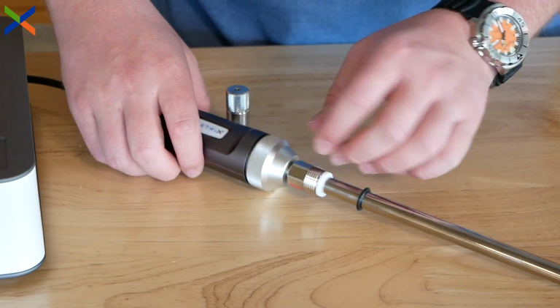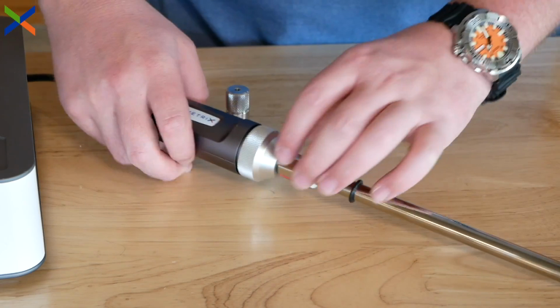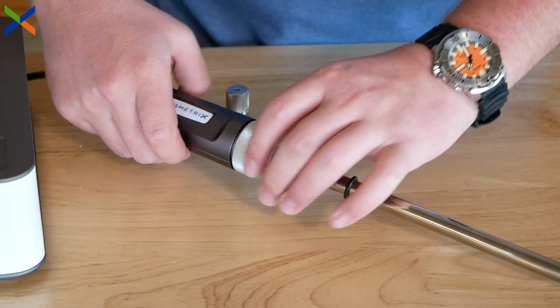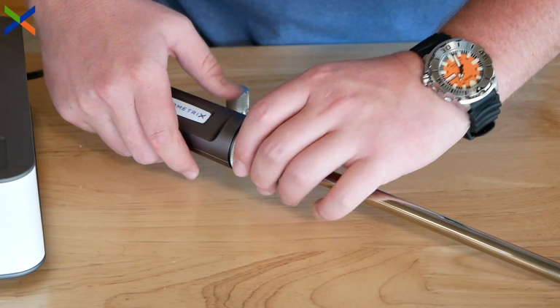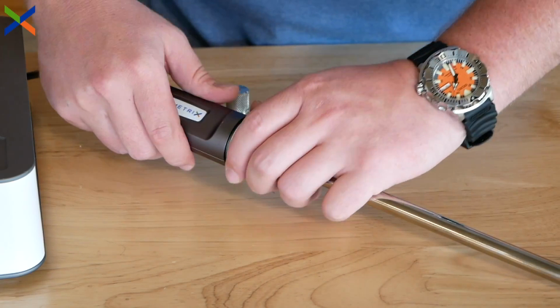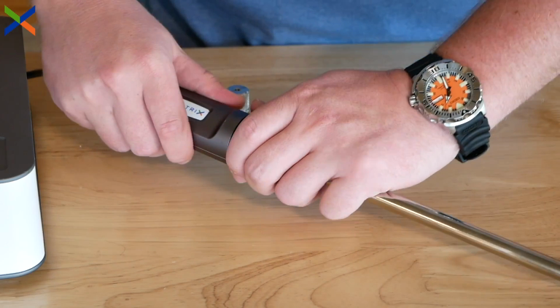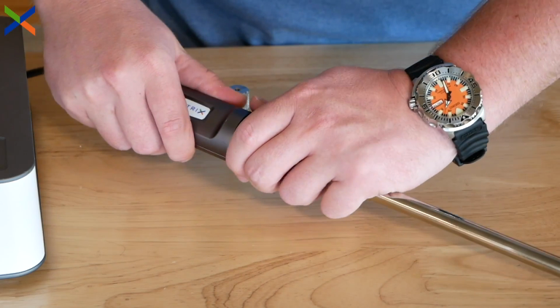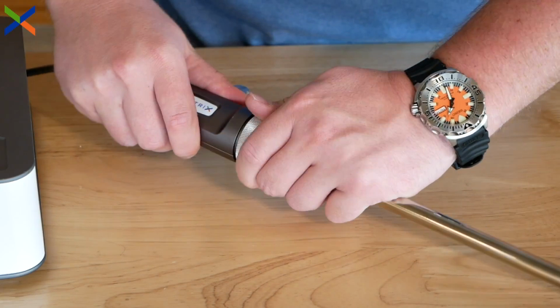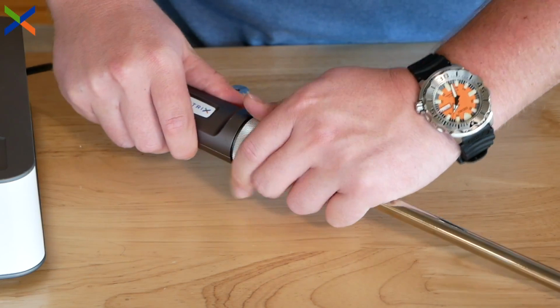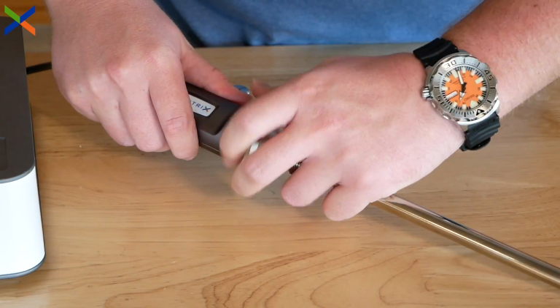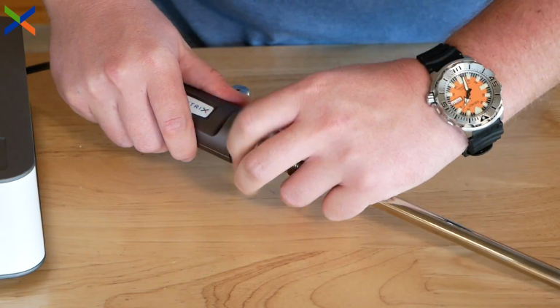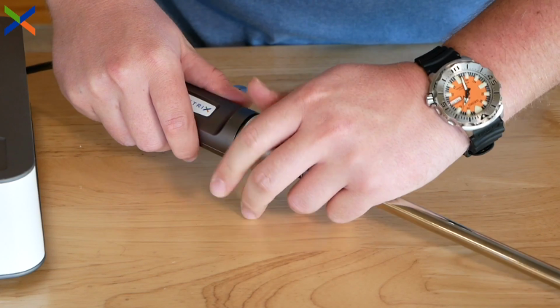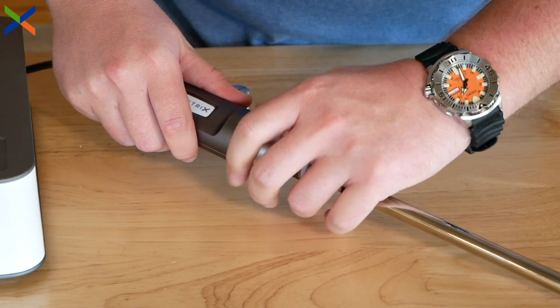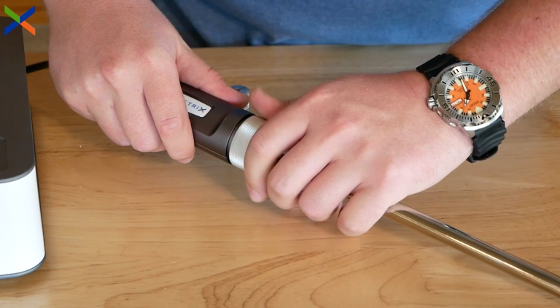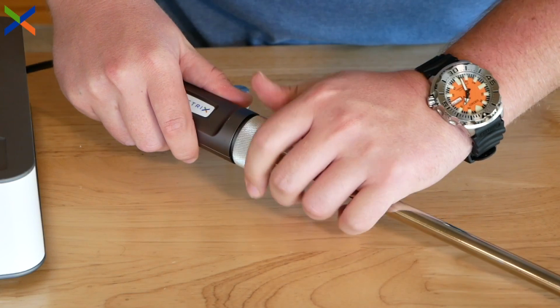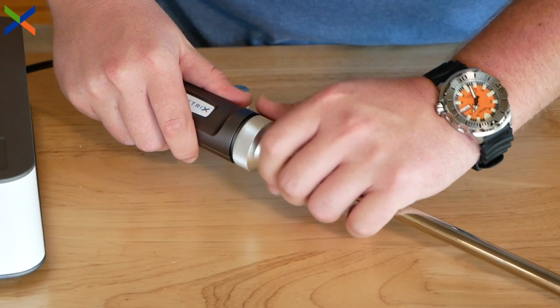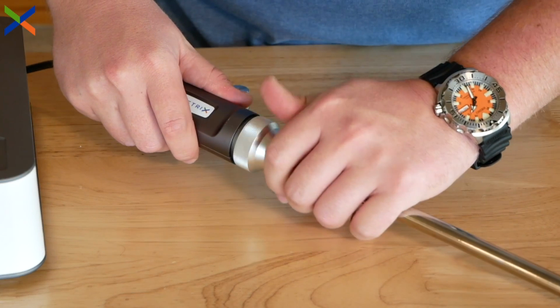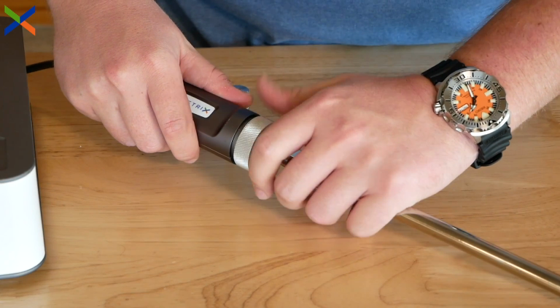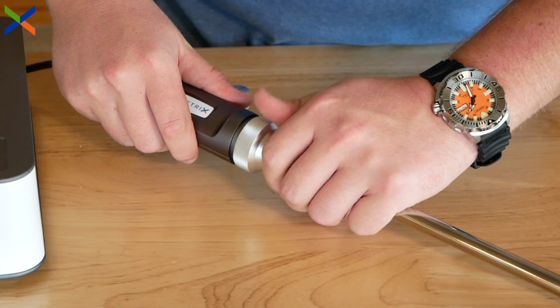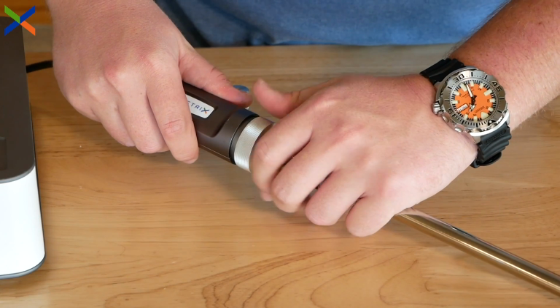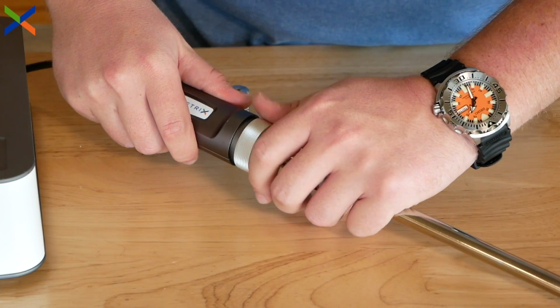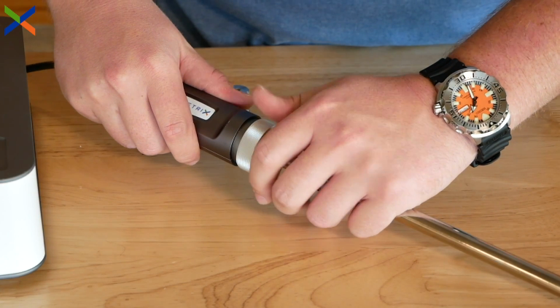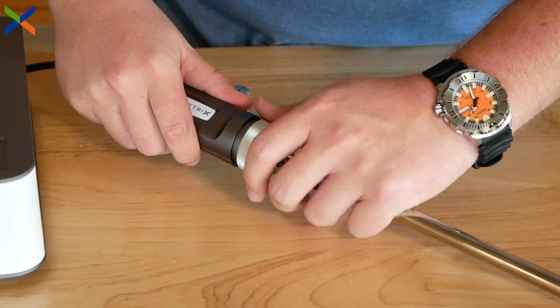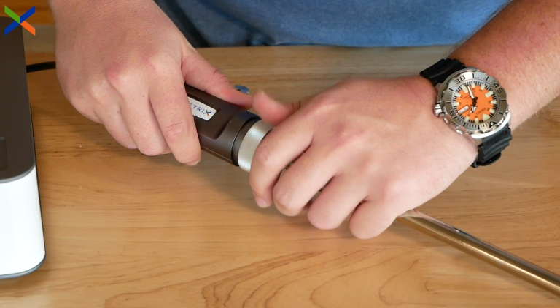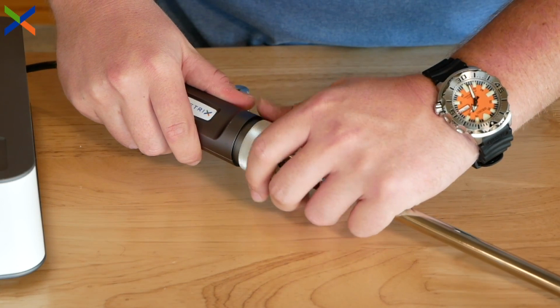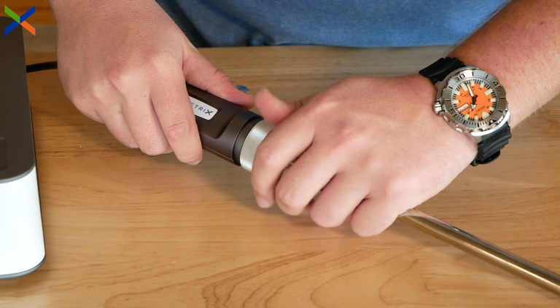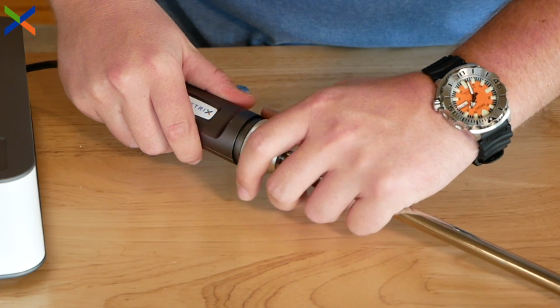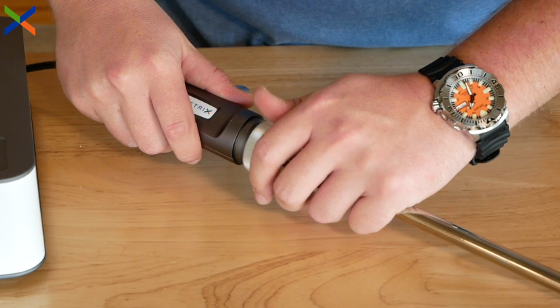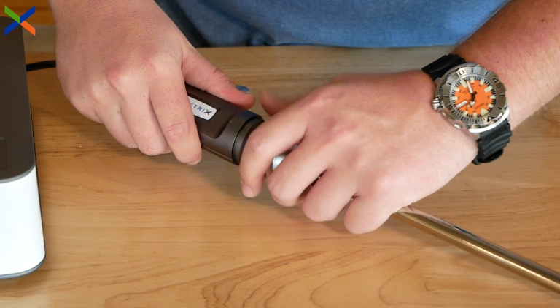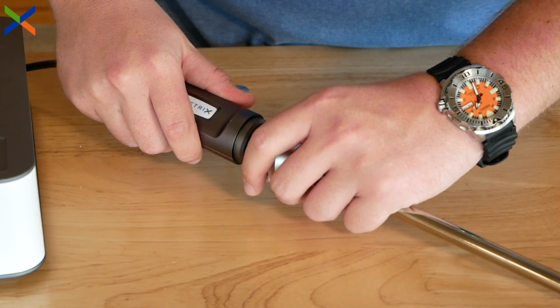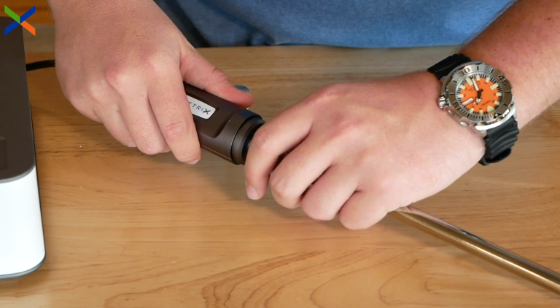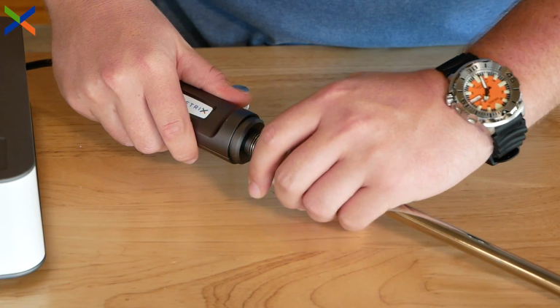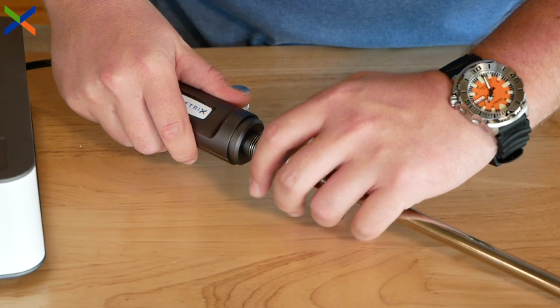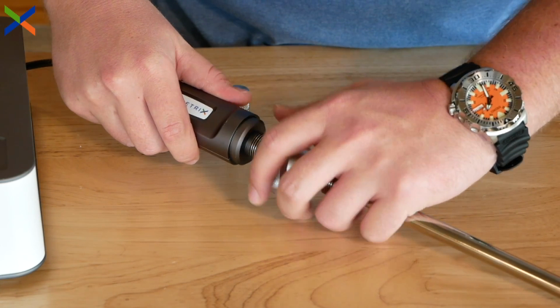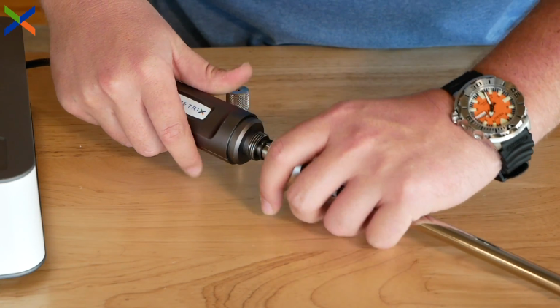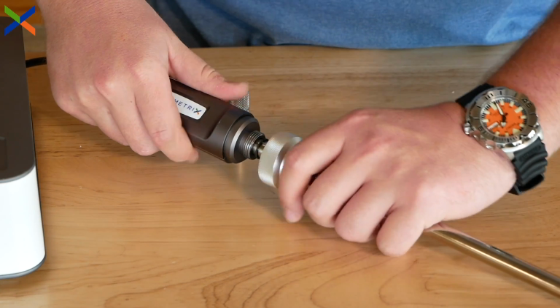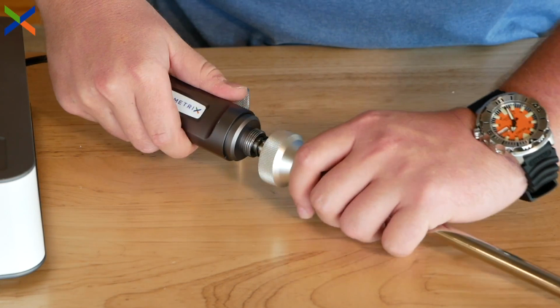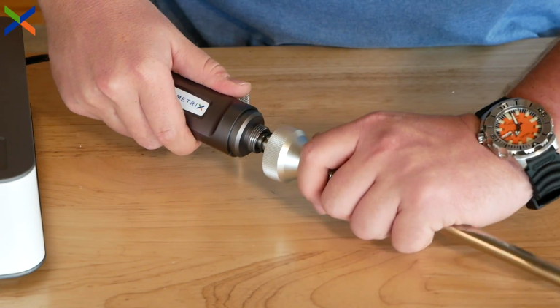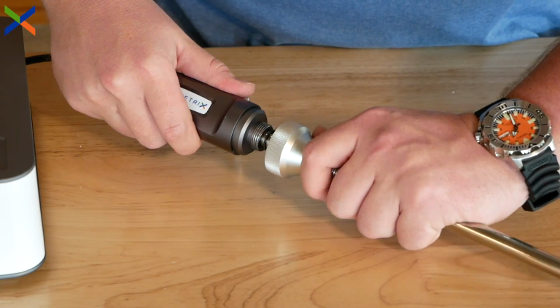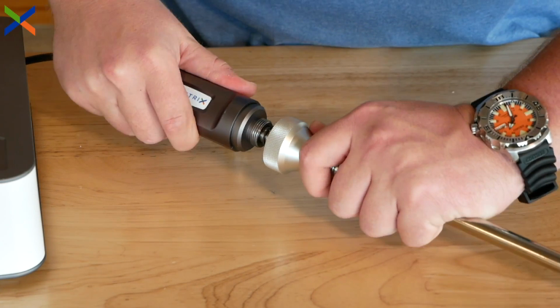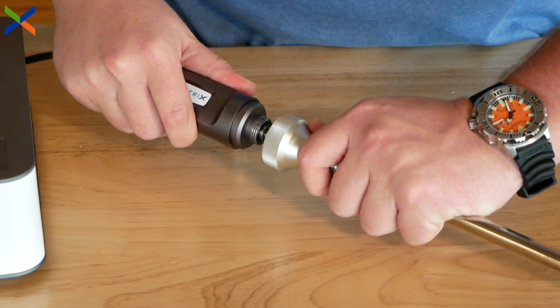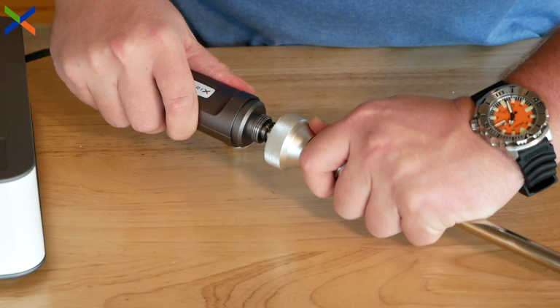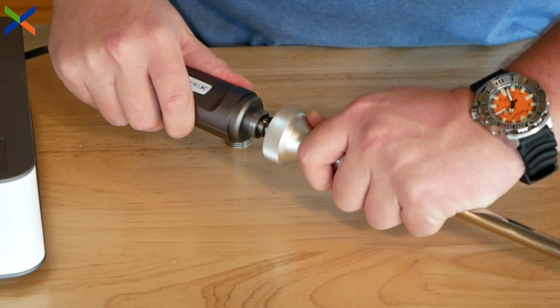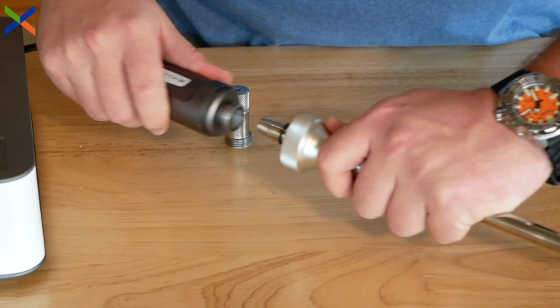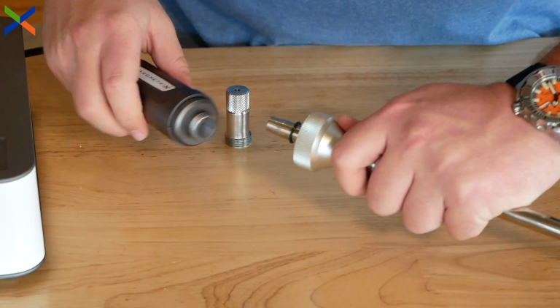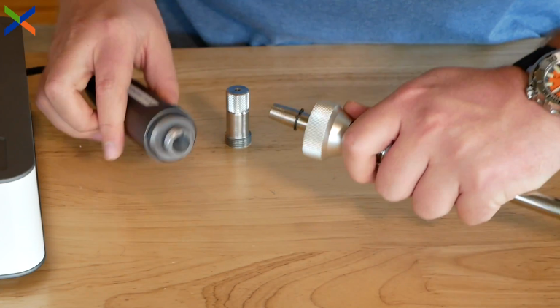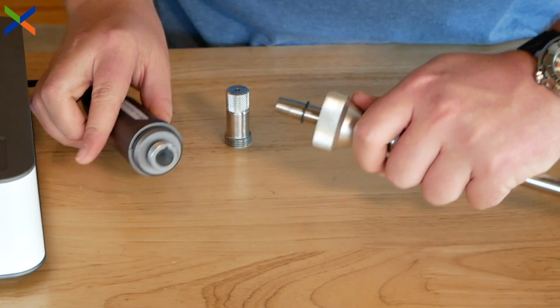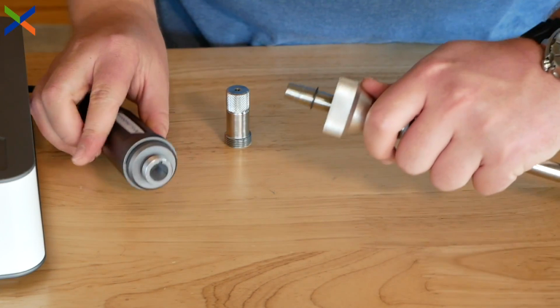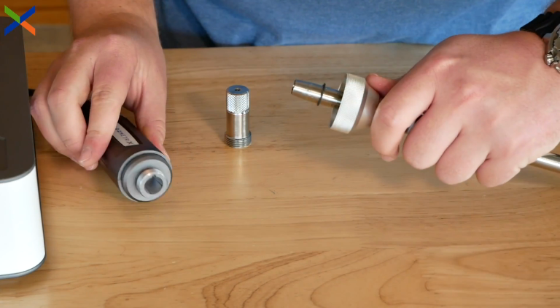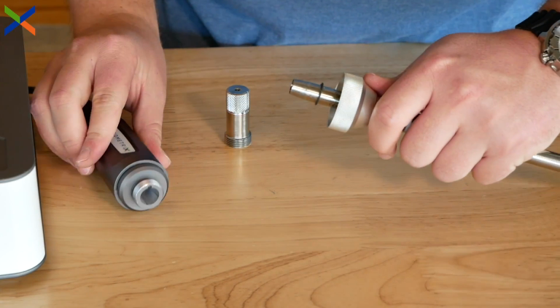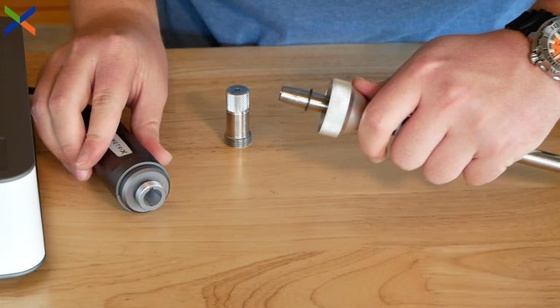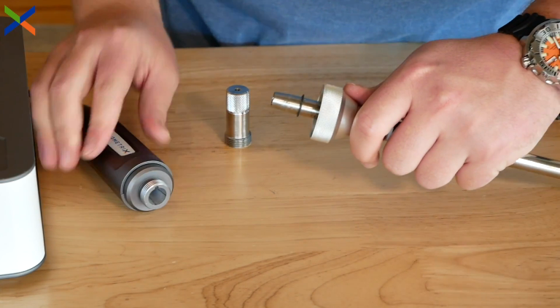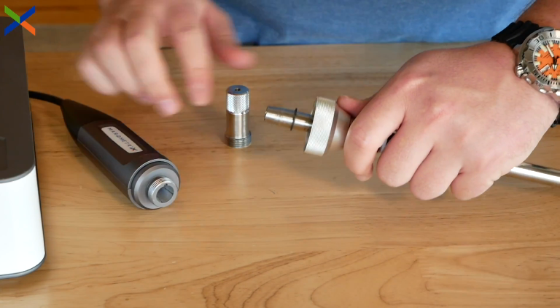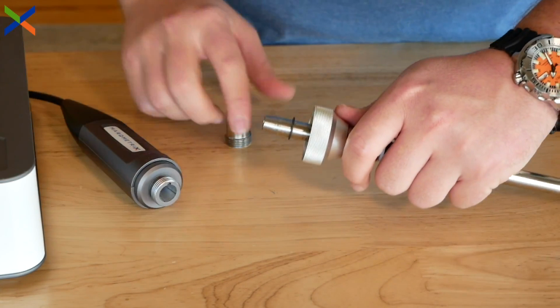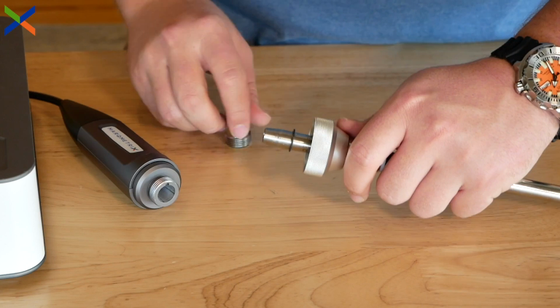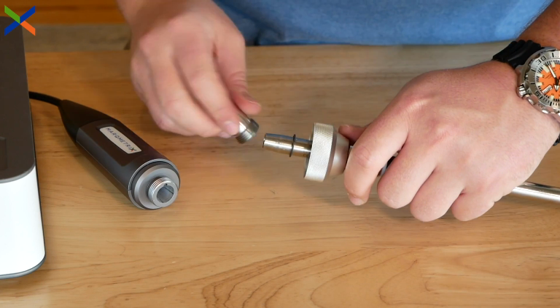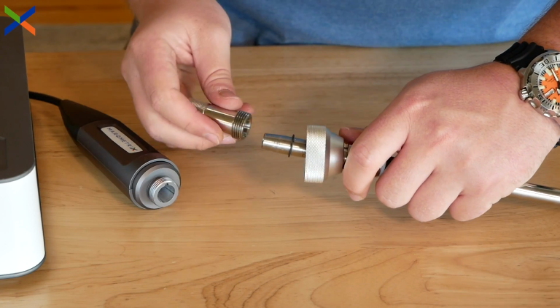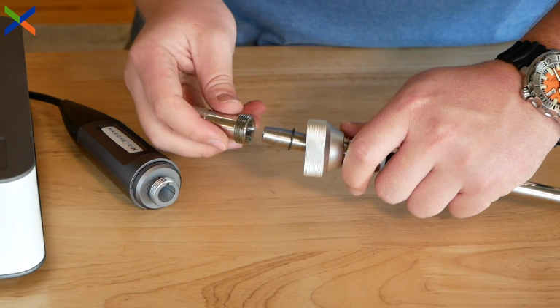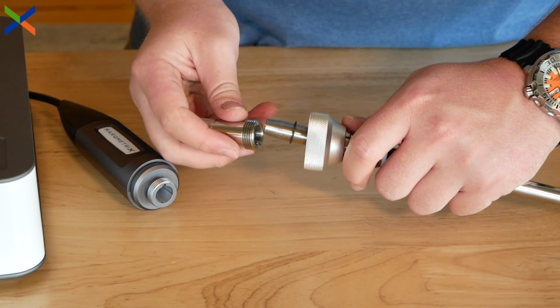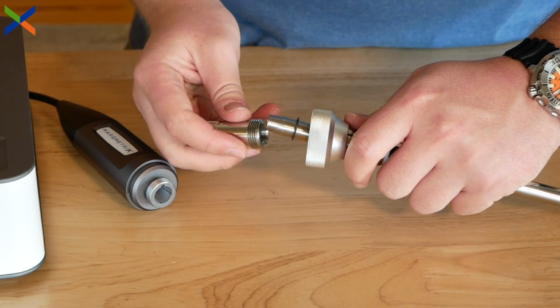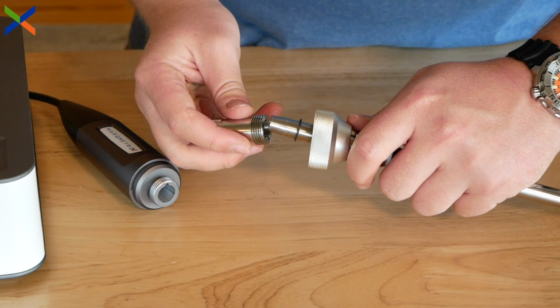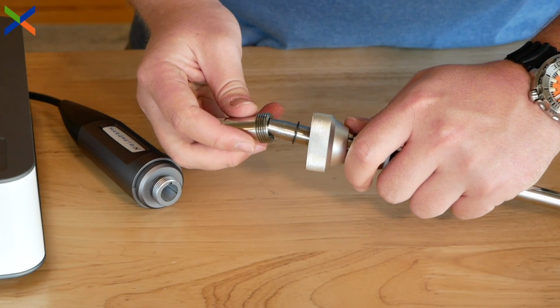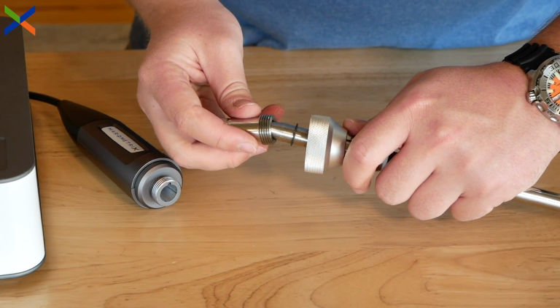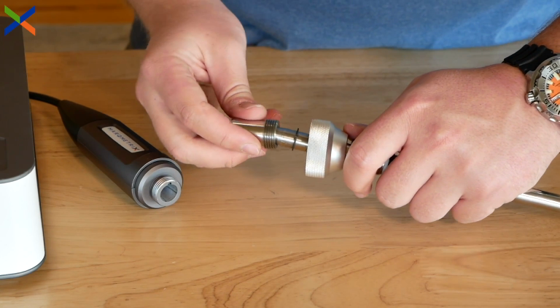The bioreactor ball probe also features a stainless steel protective cap that shields the internal optics of the probe for autoclaving and storage.